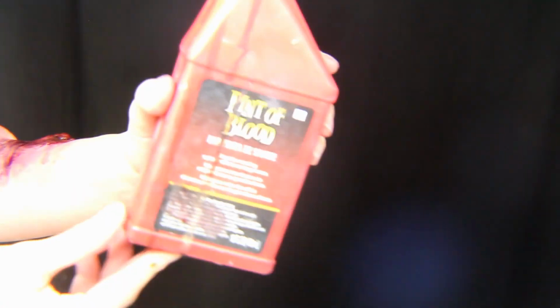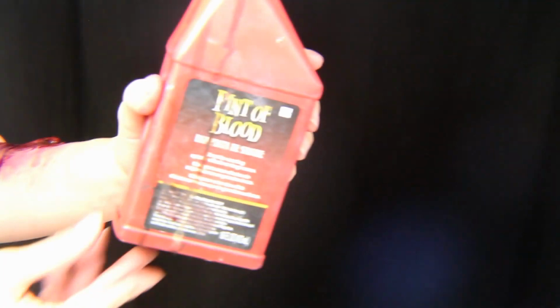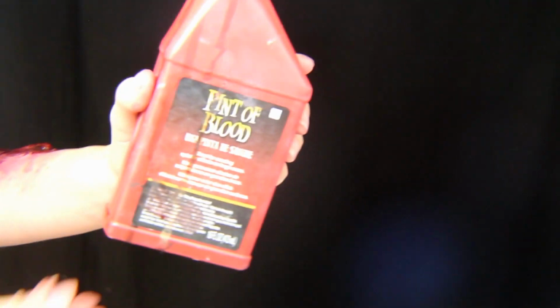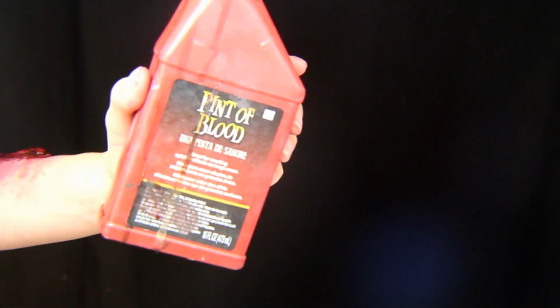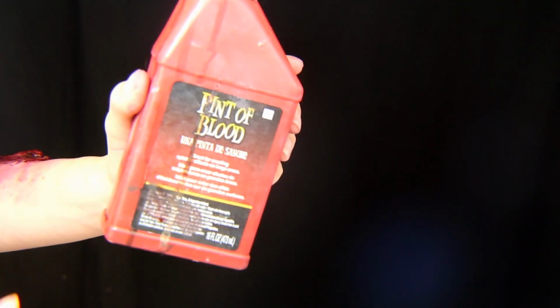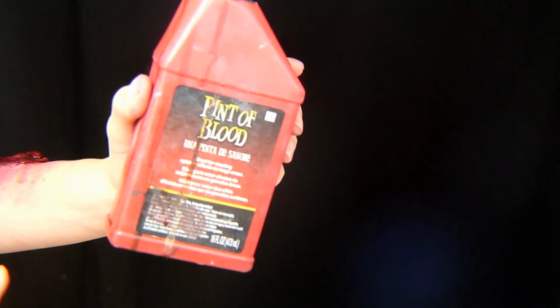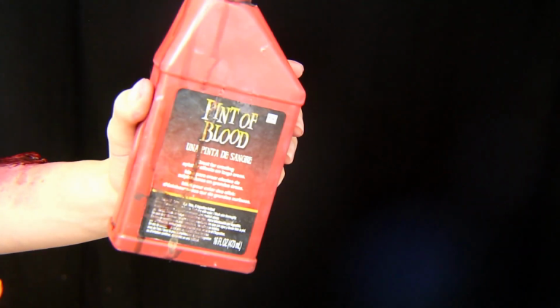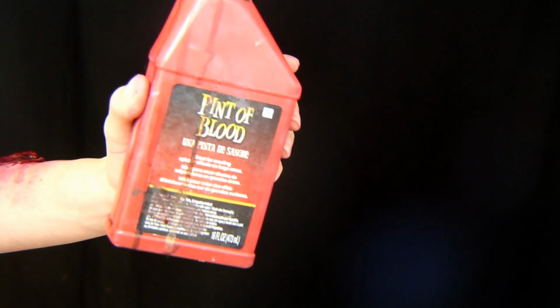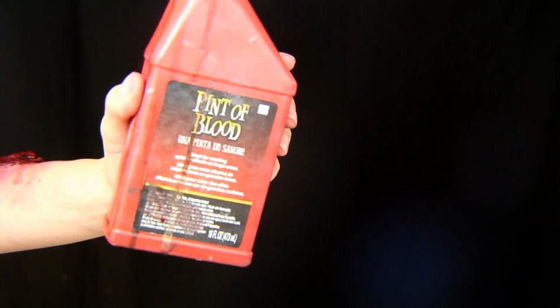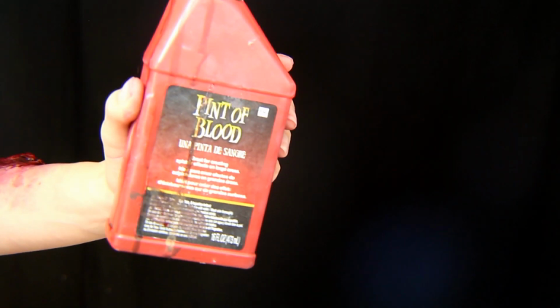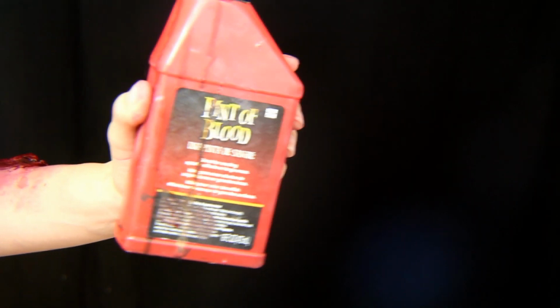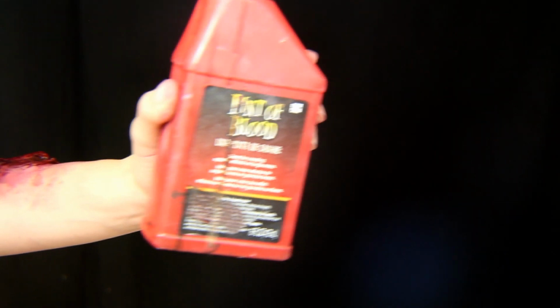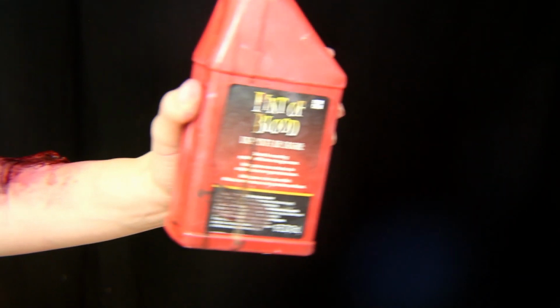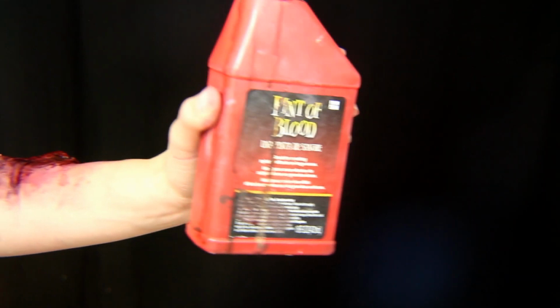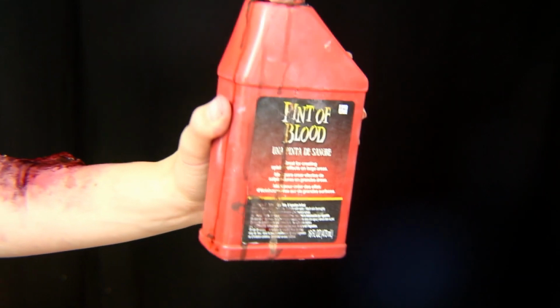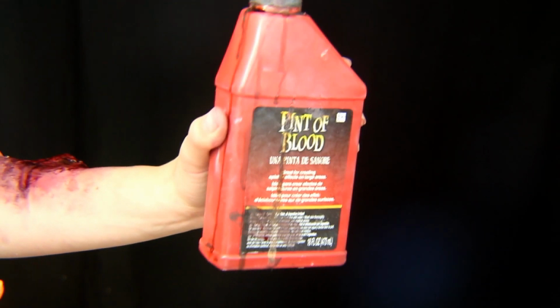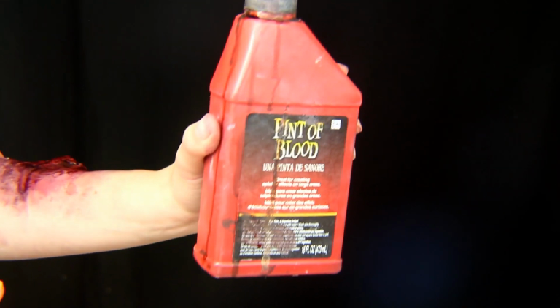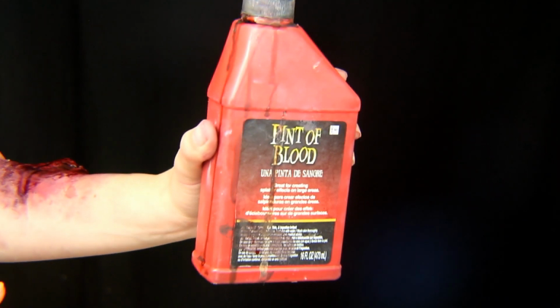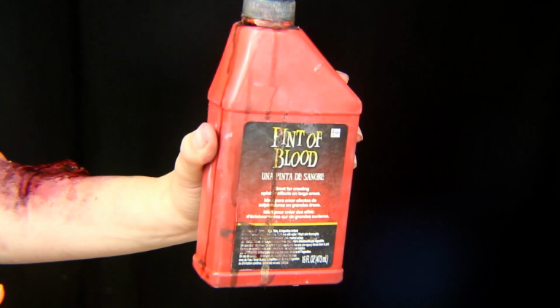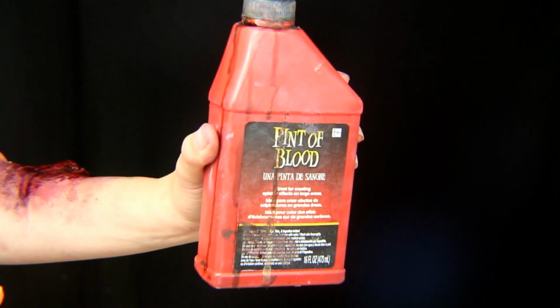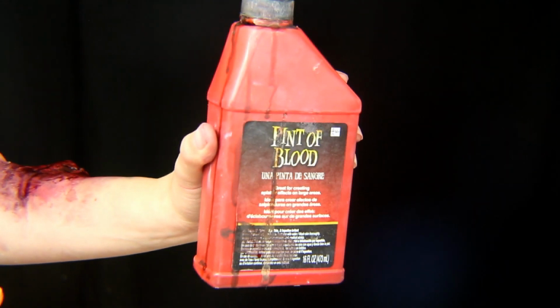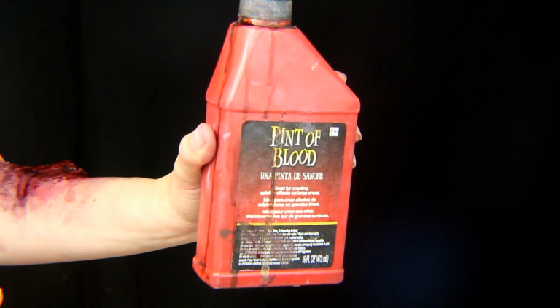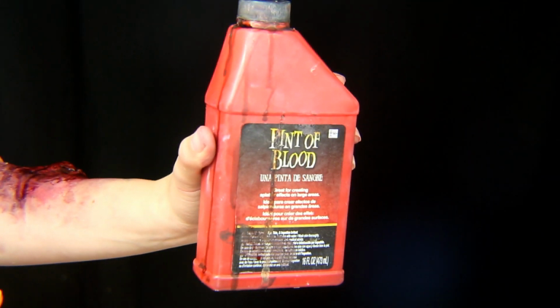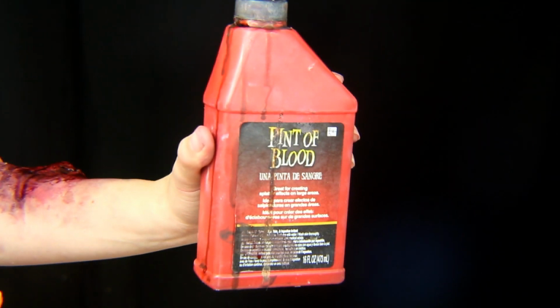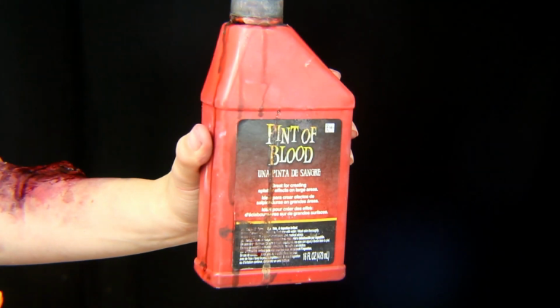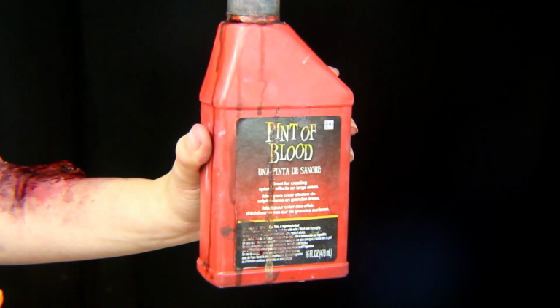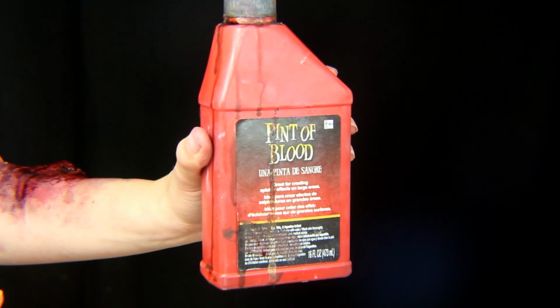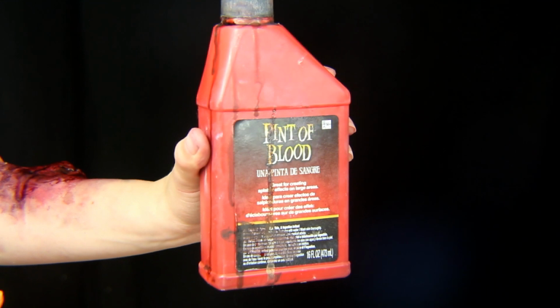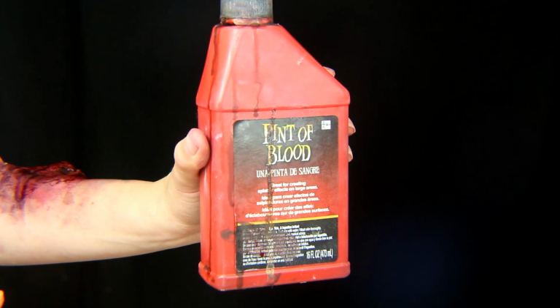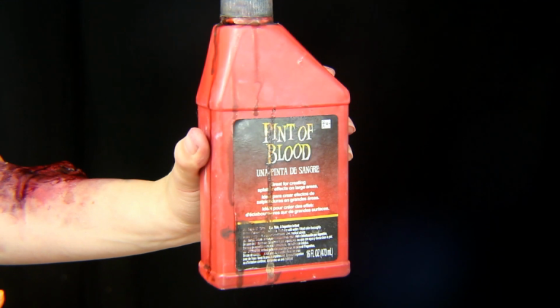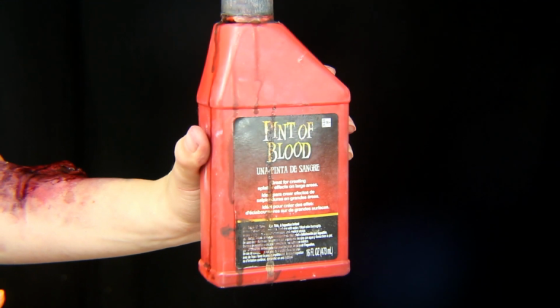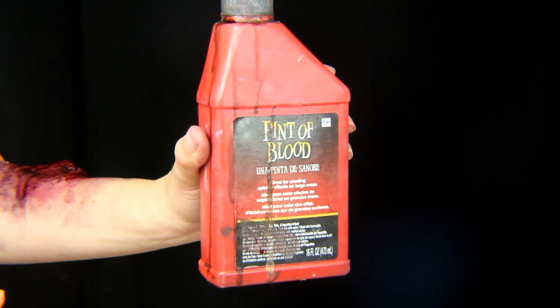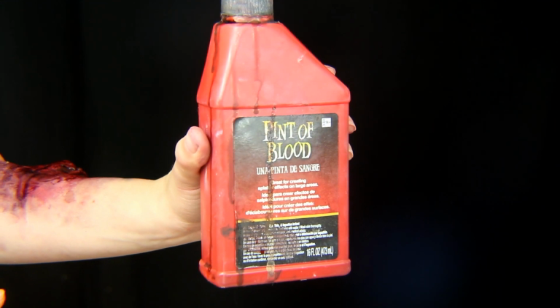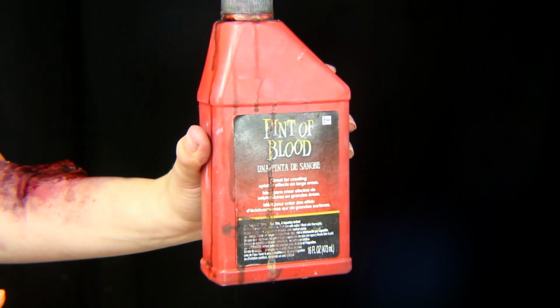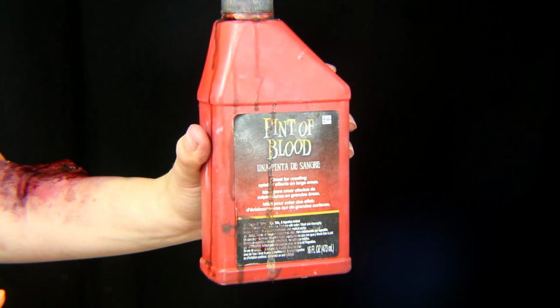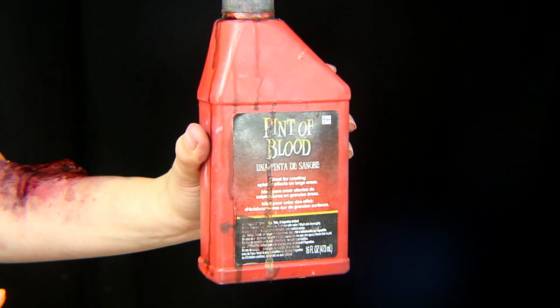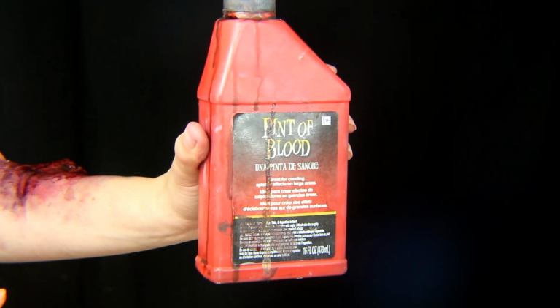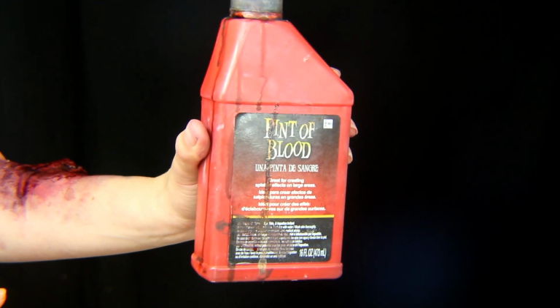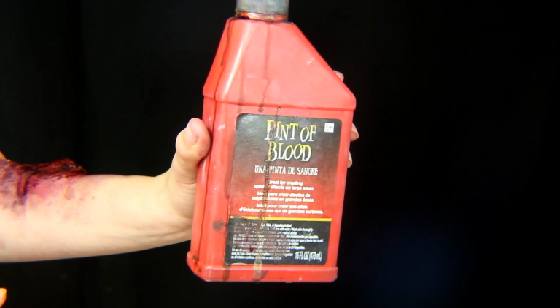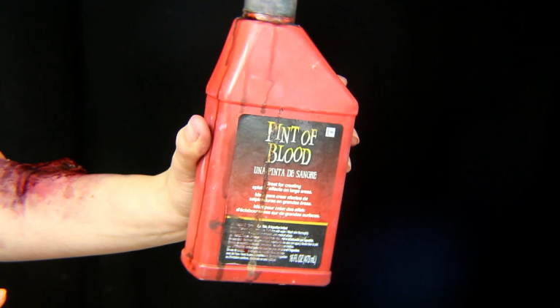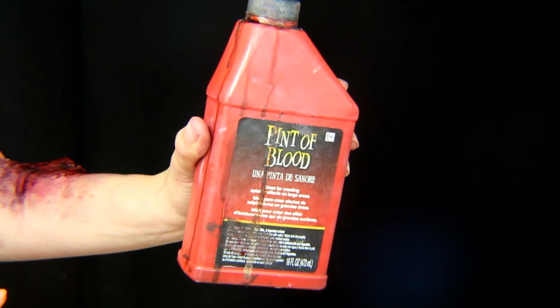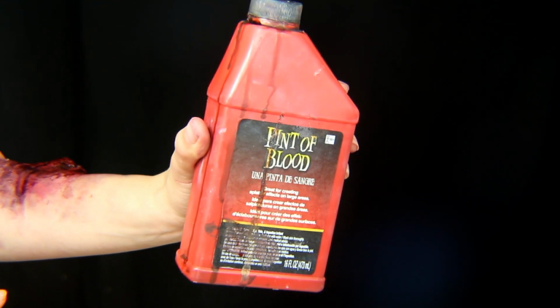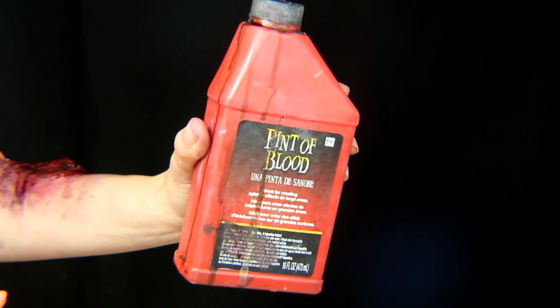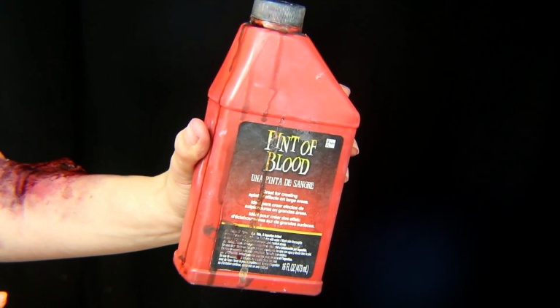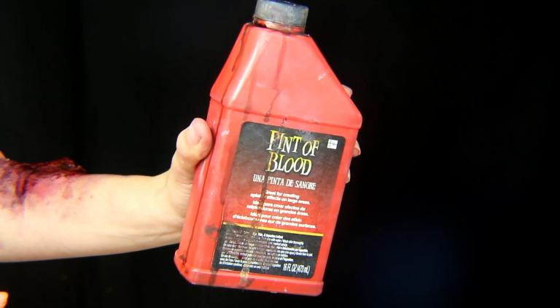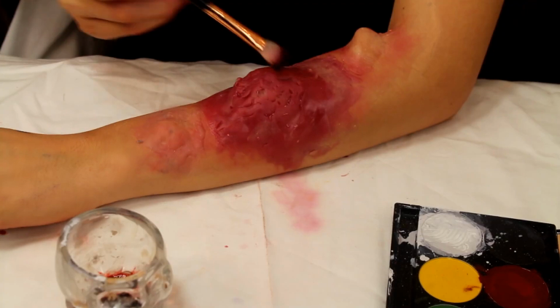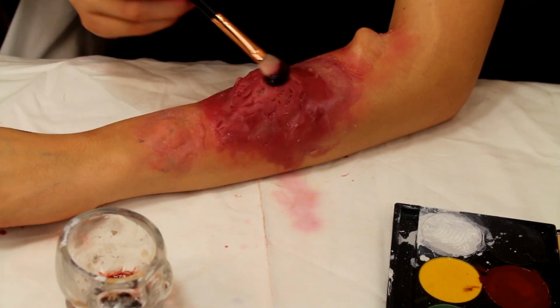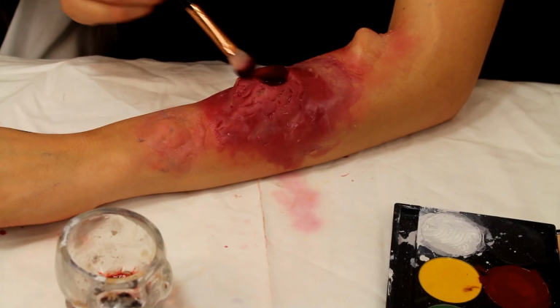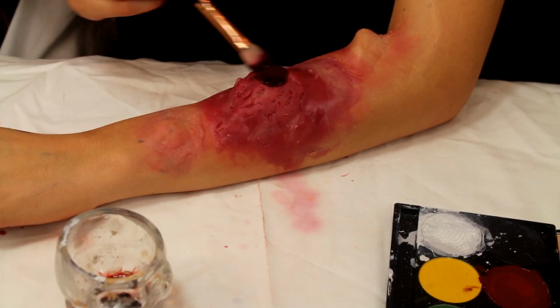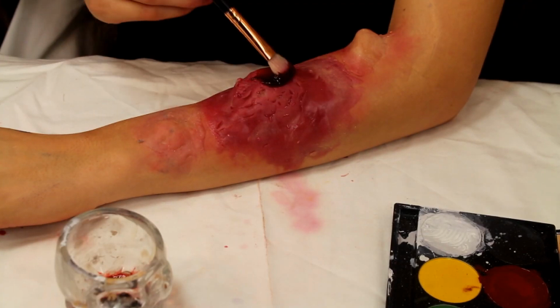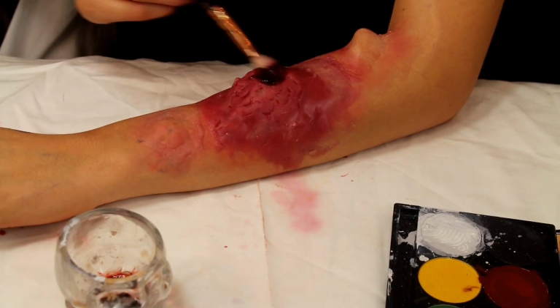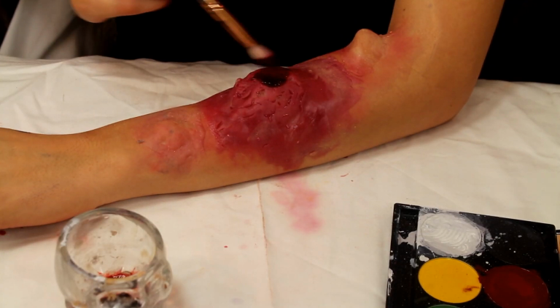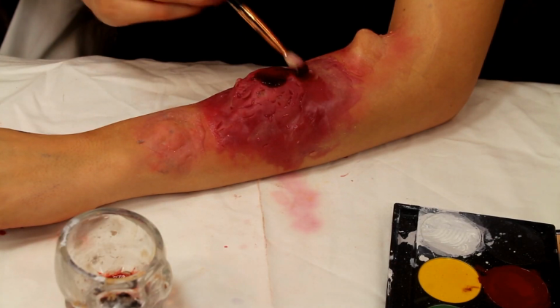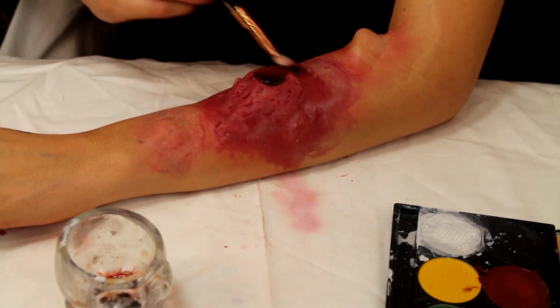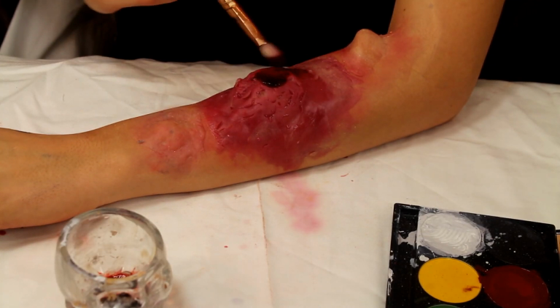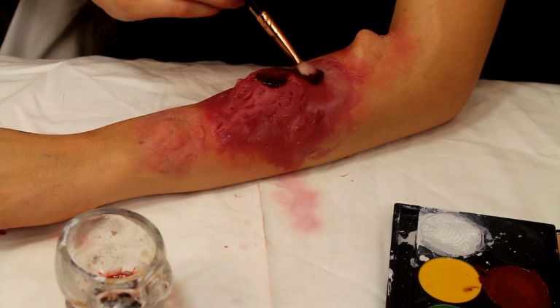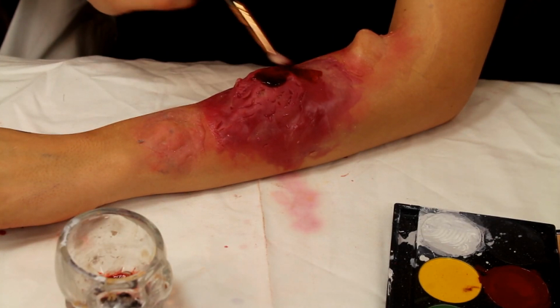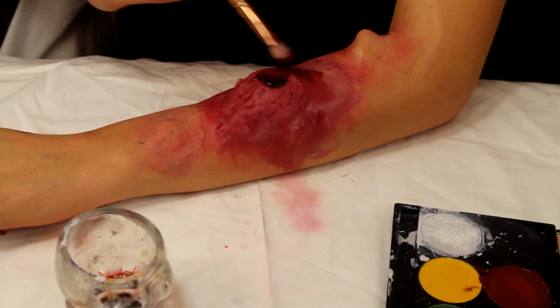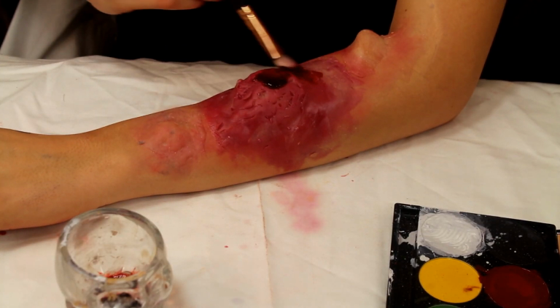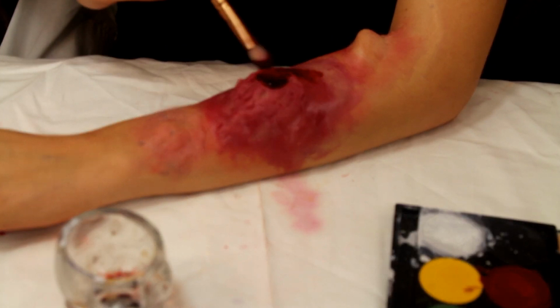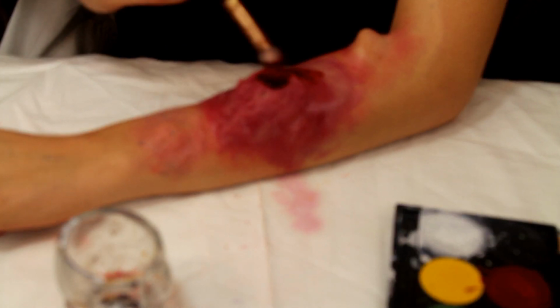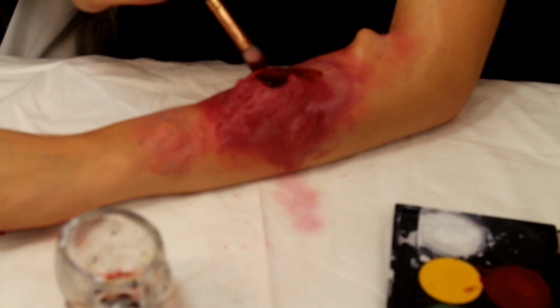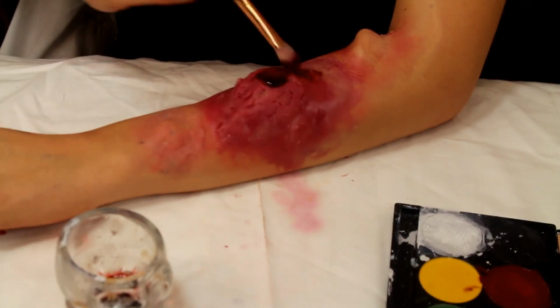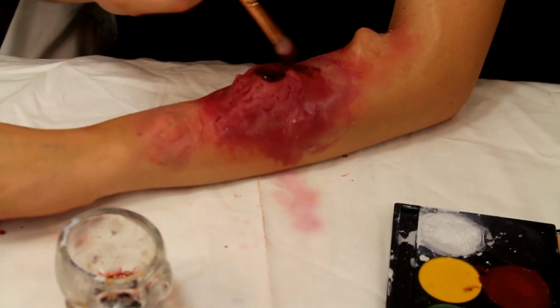Next, using some stage blood, I'm going to be putting it on the middle of the bite area to kind of make it look like it's oozing blood.